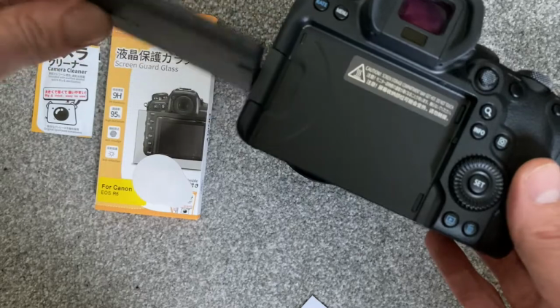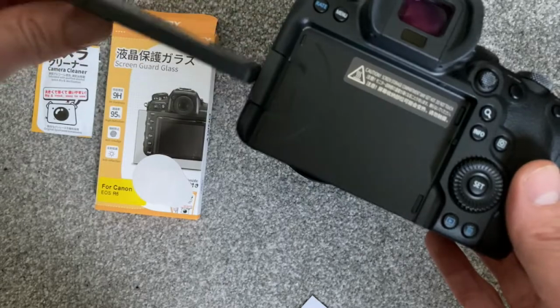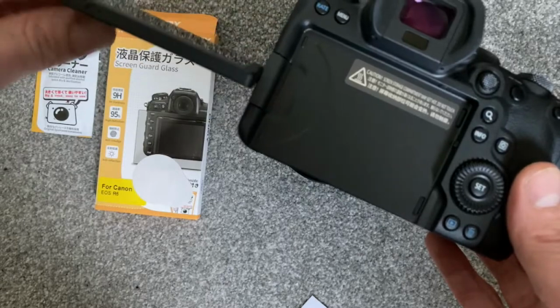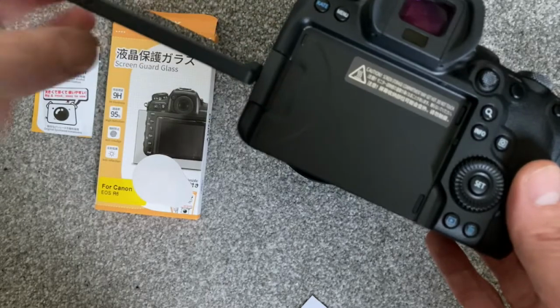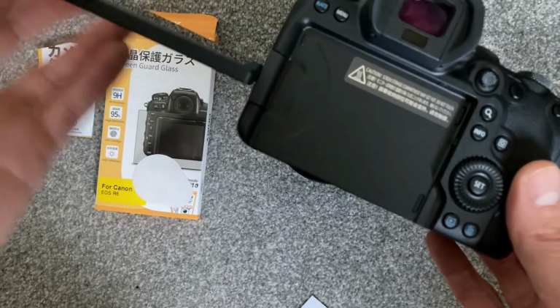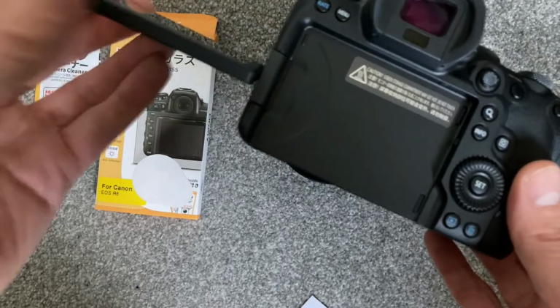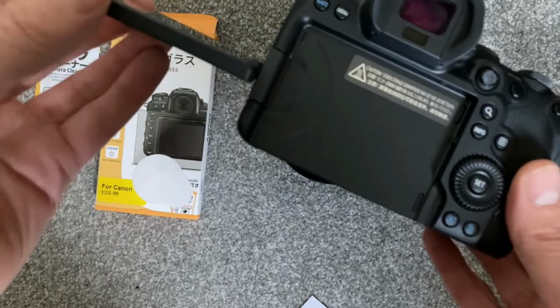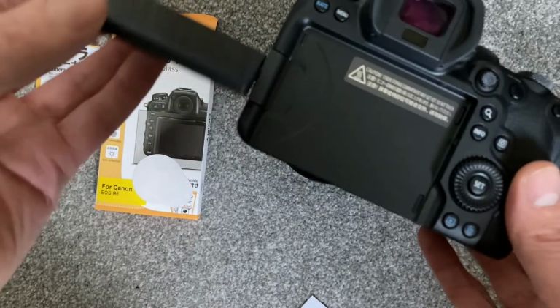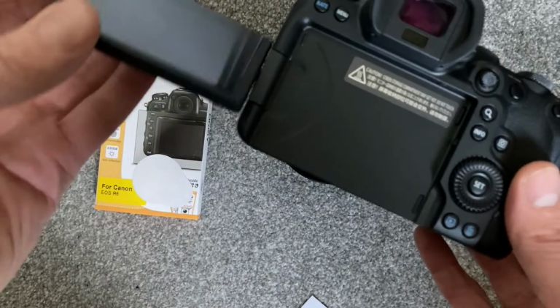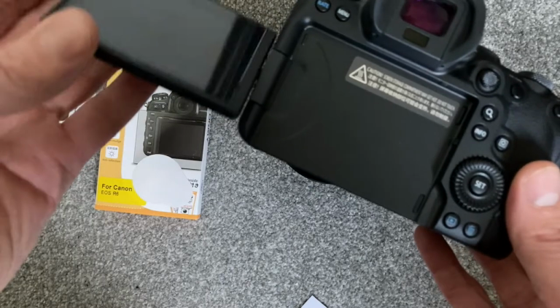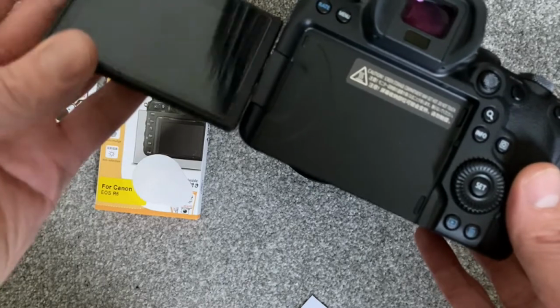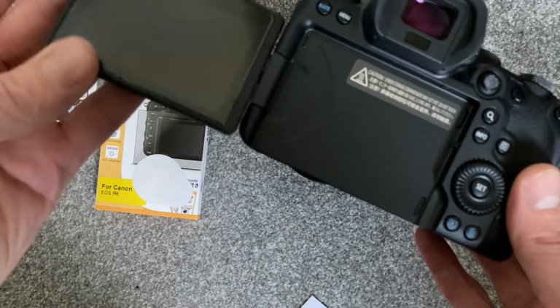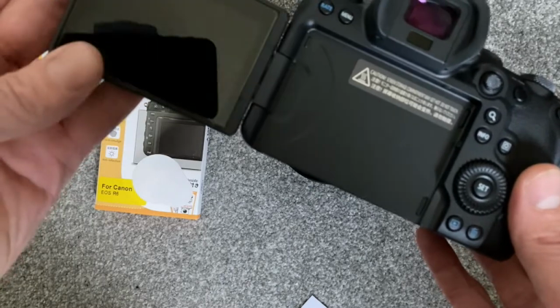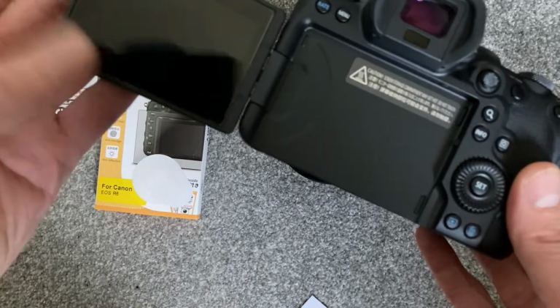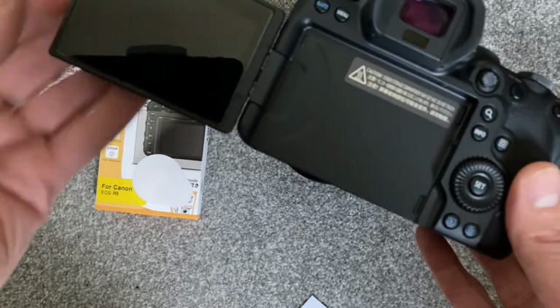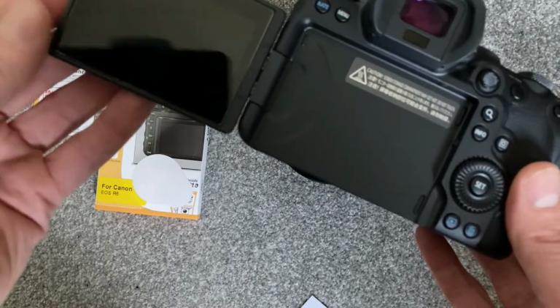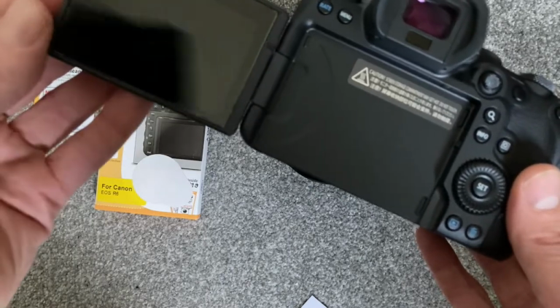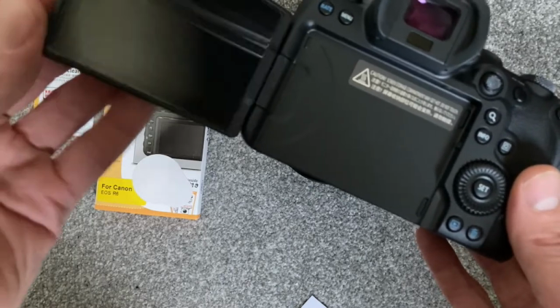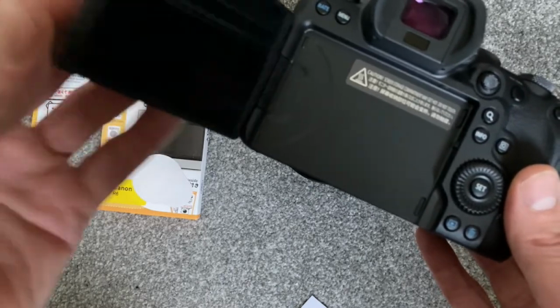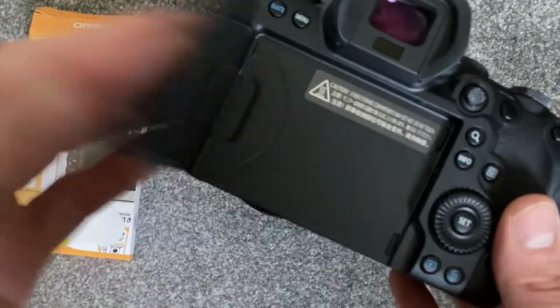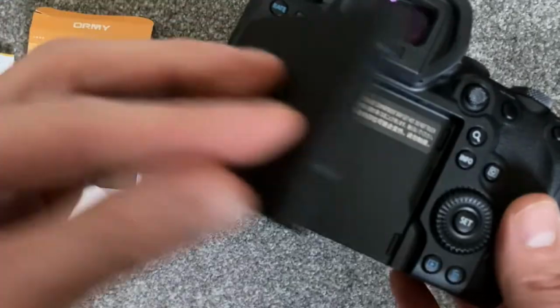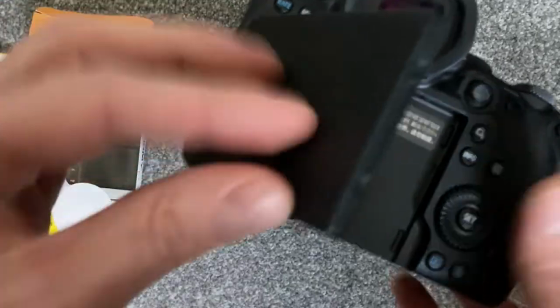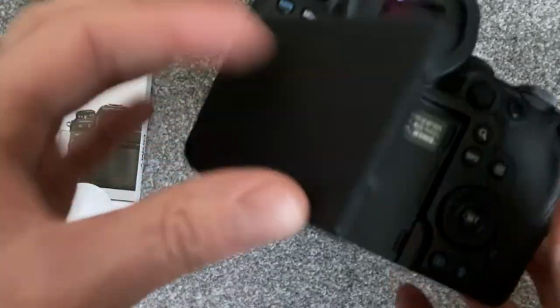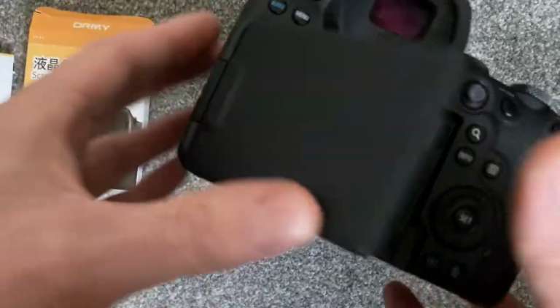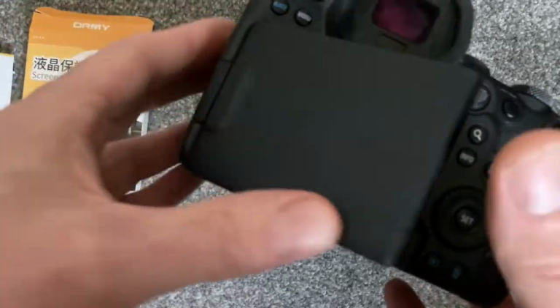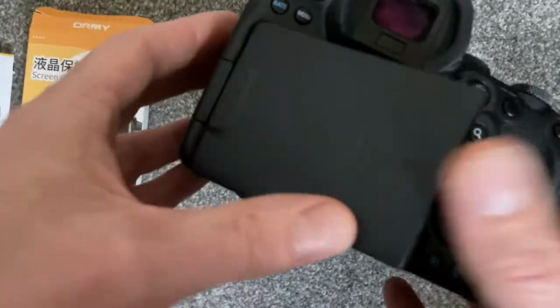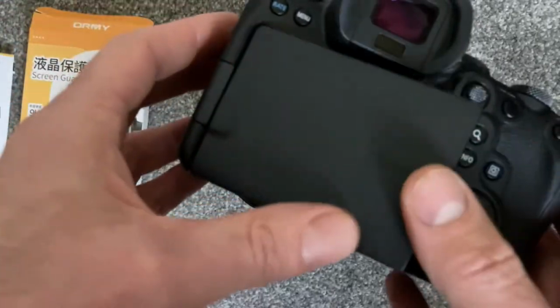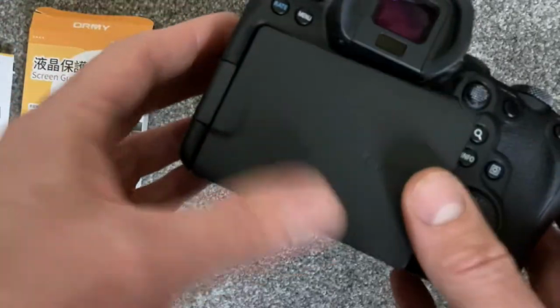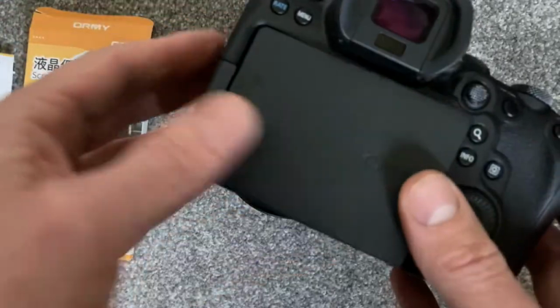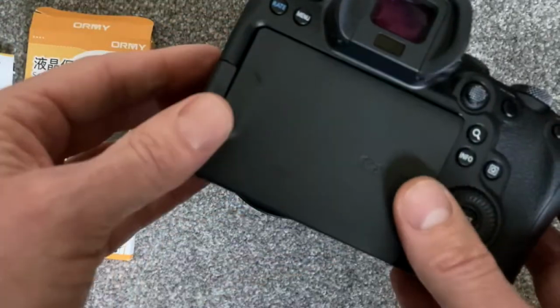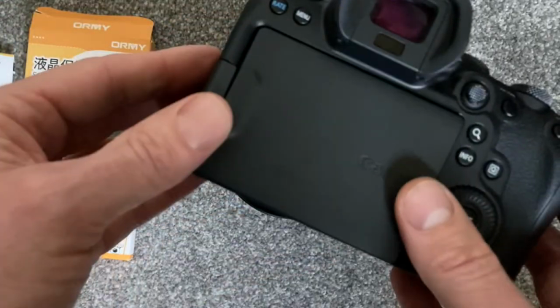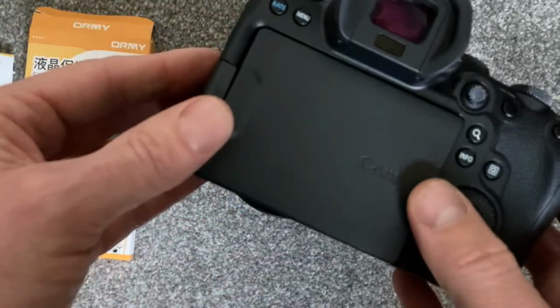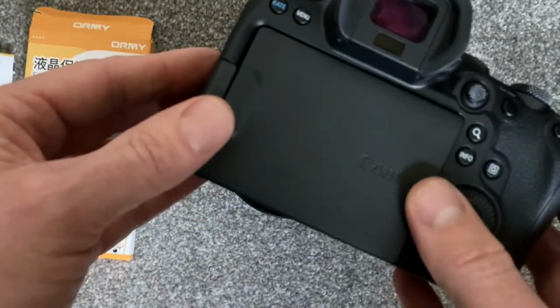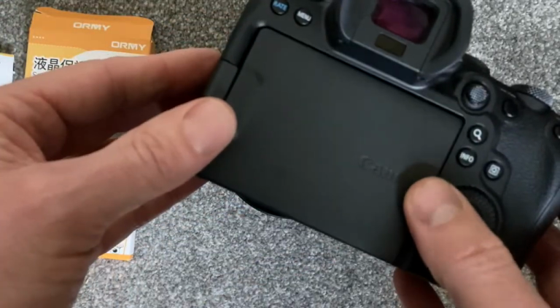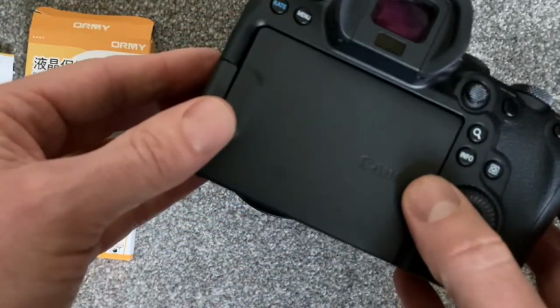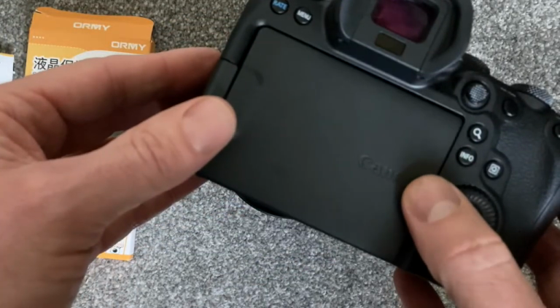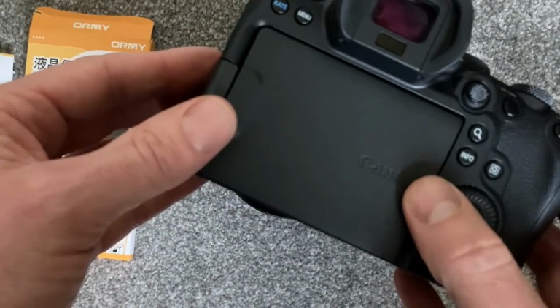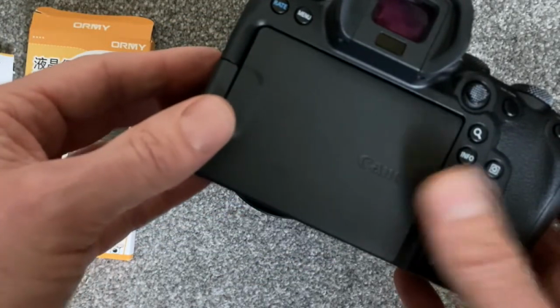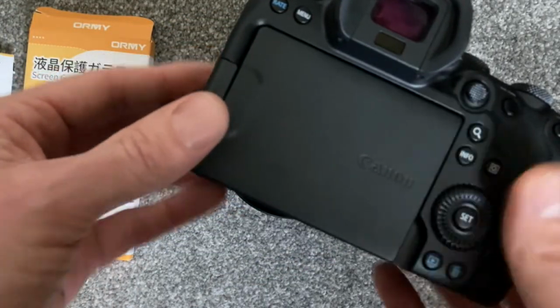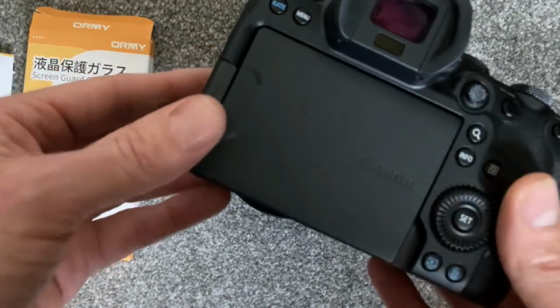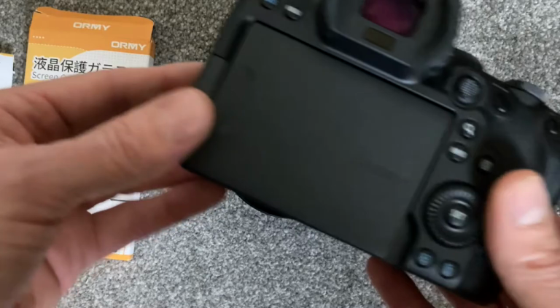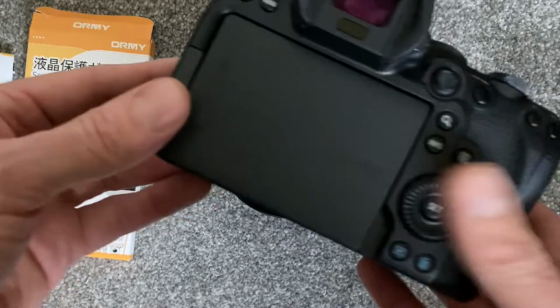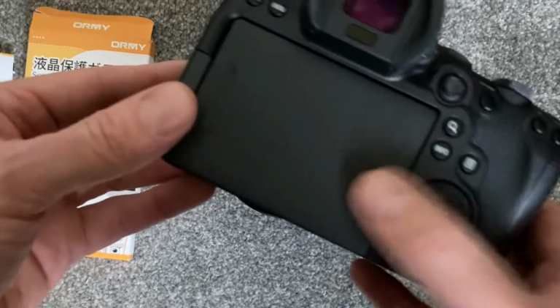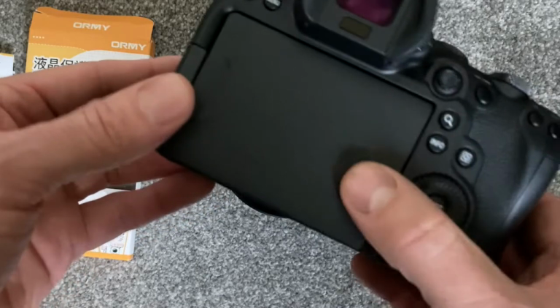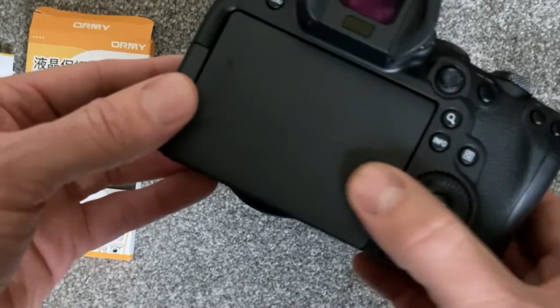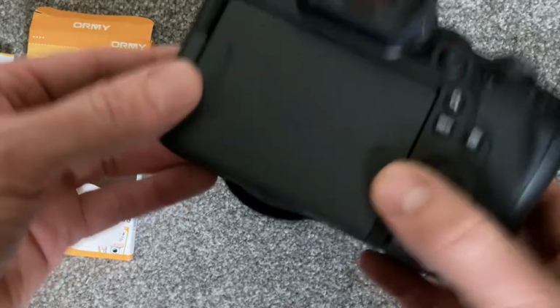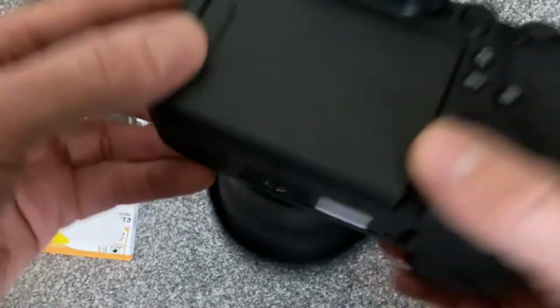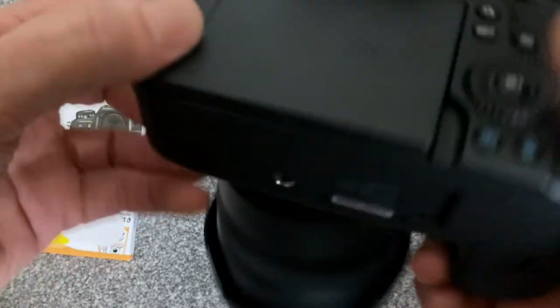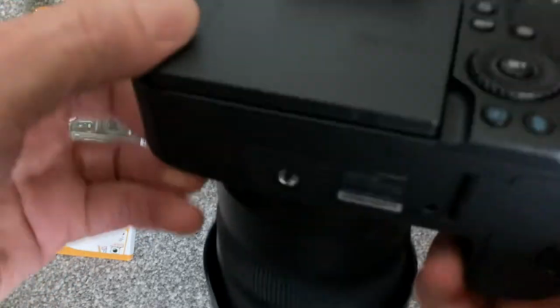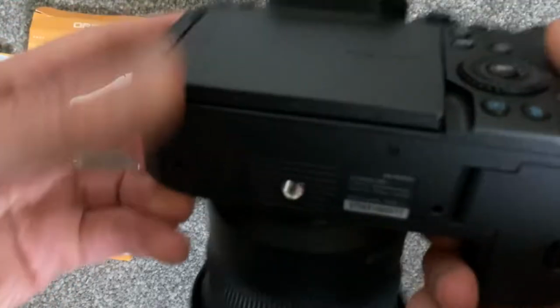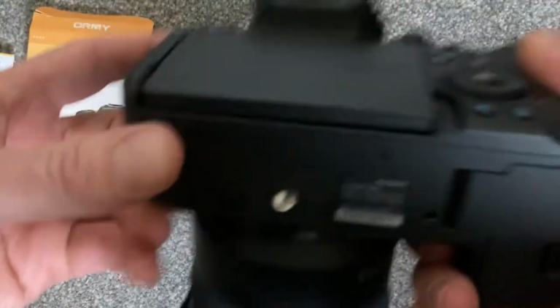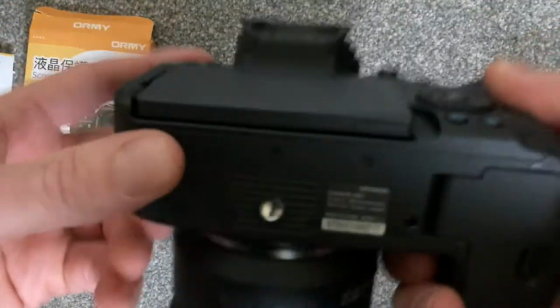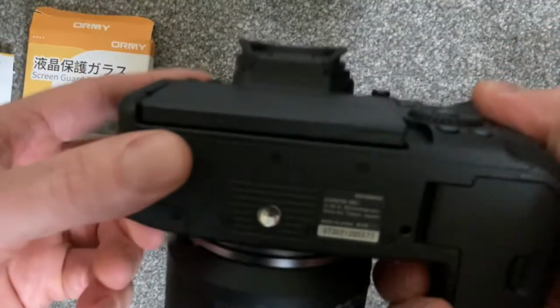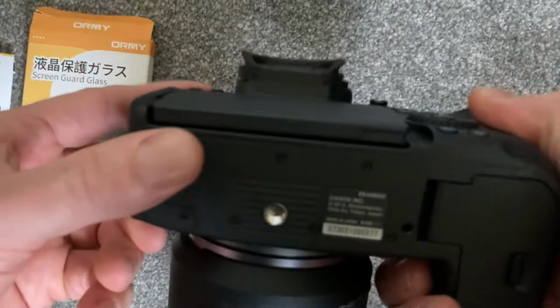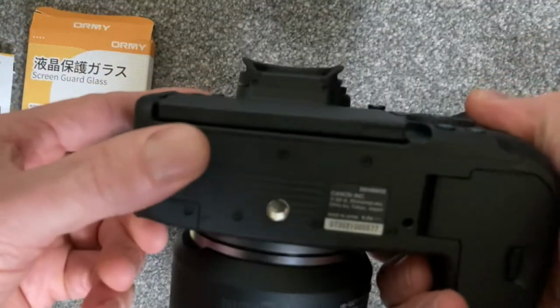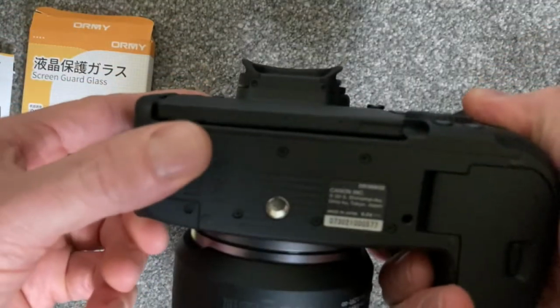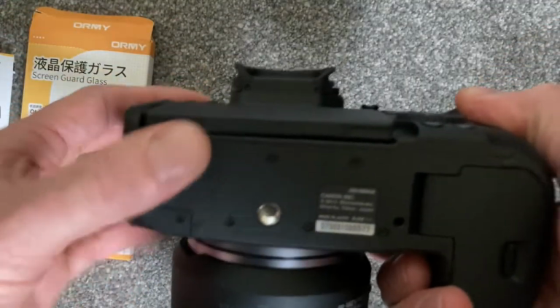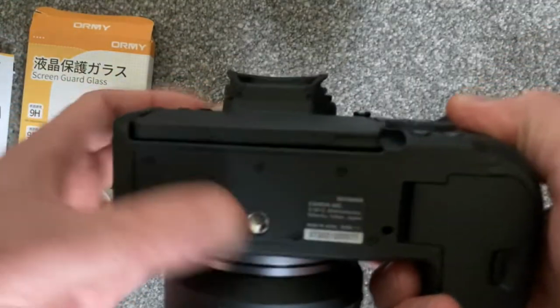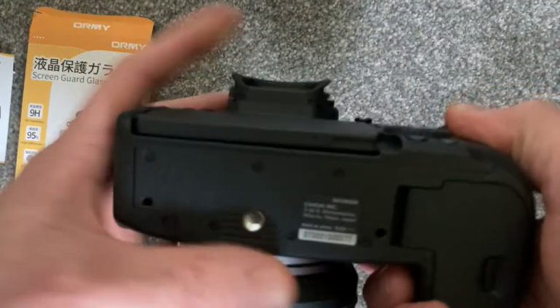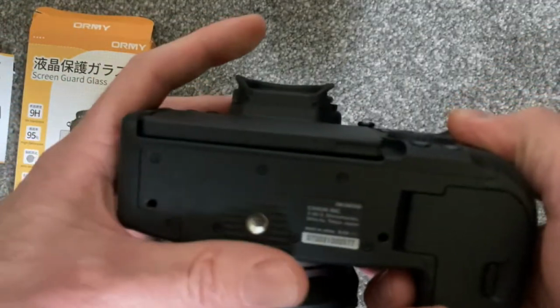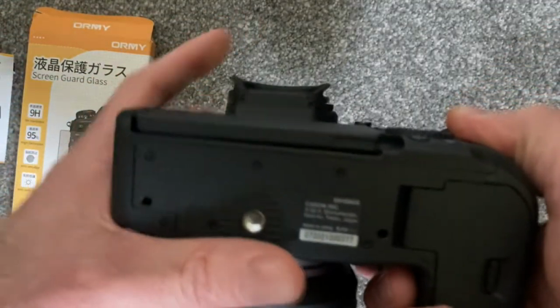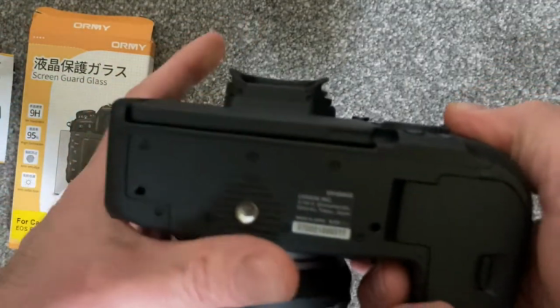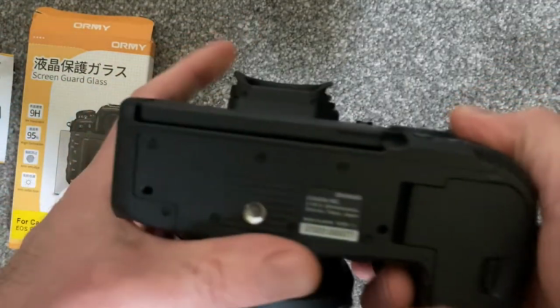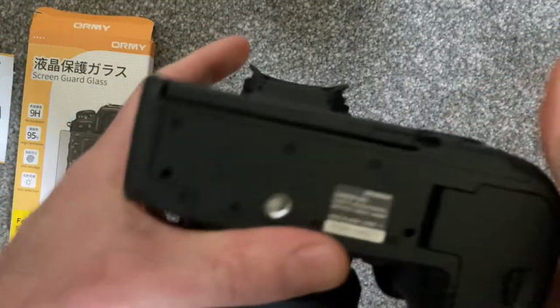Okay, now for the moment of truth. Yes, the screen fully rotates inwards — that's good news. I'm really happy about this.